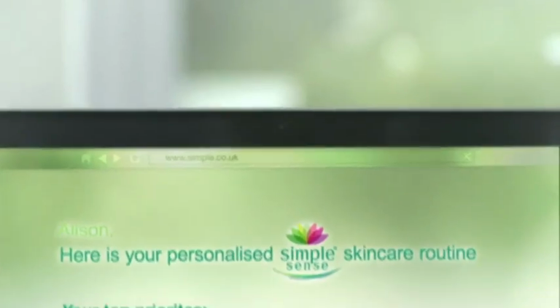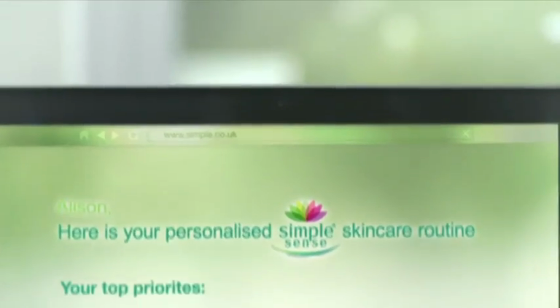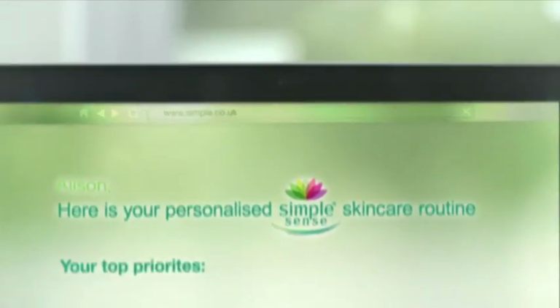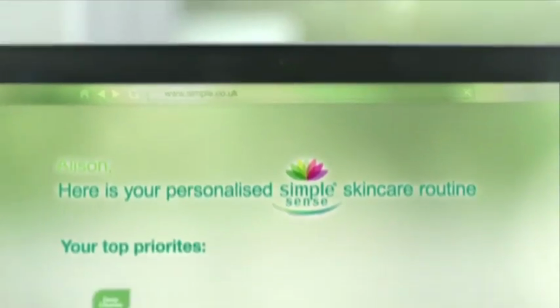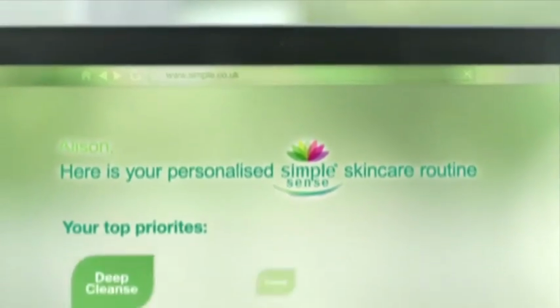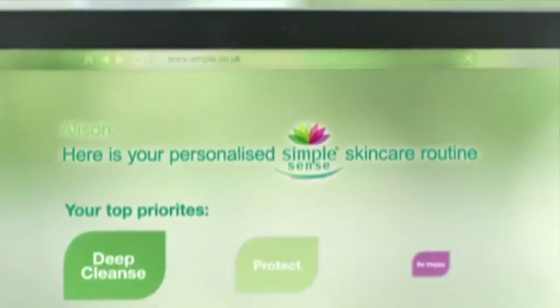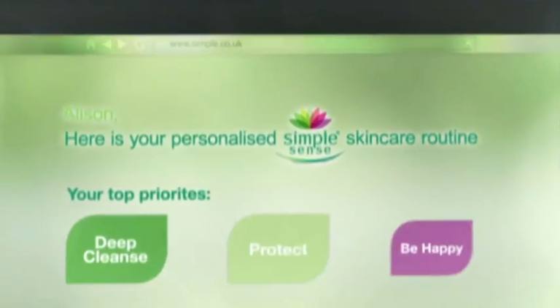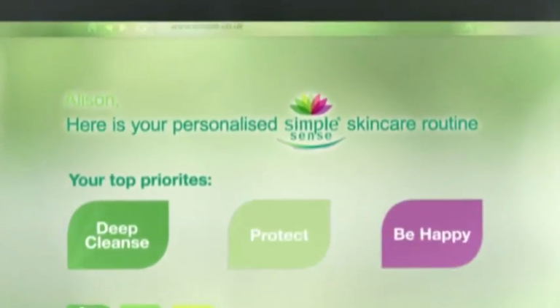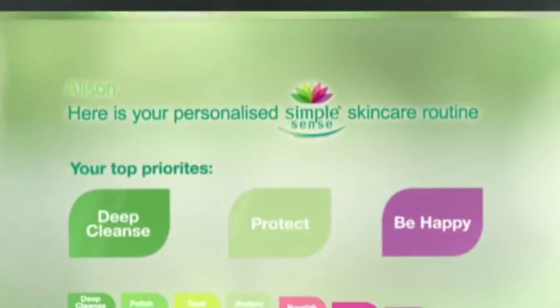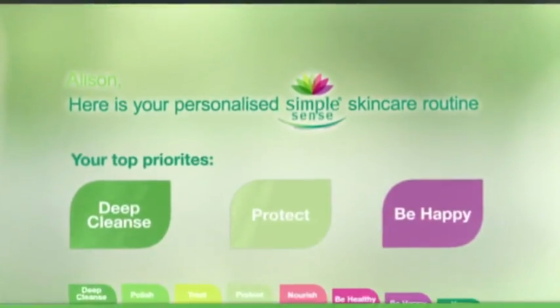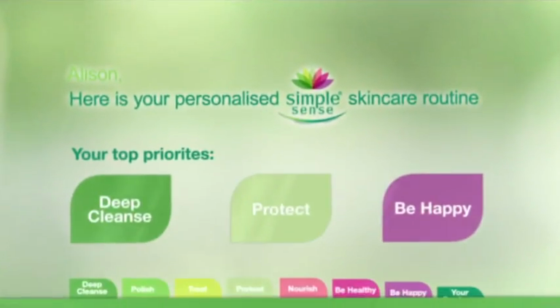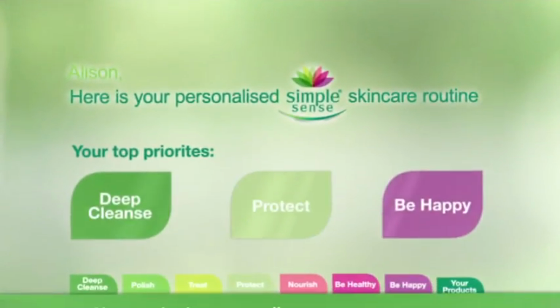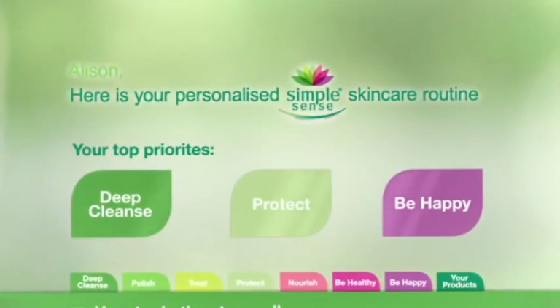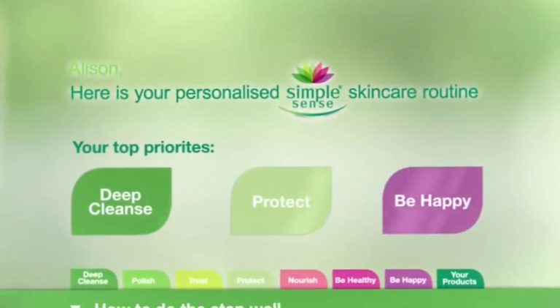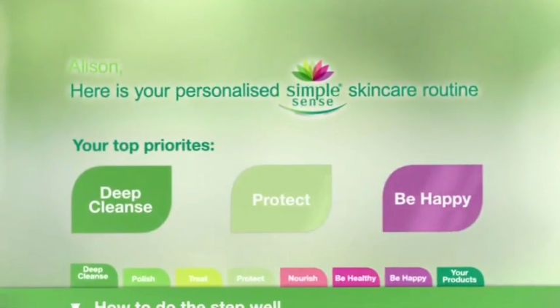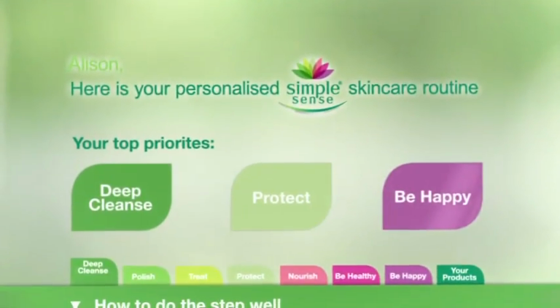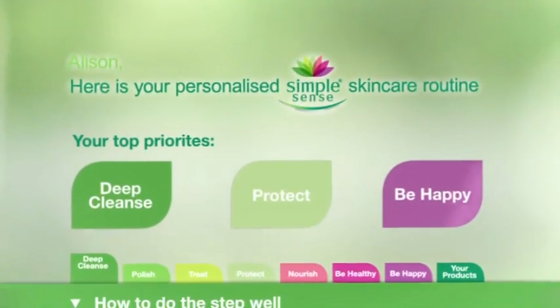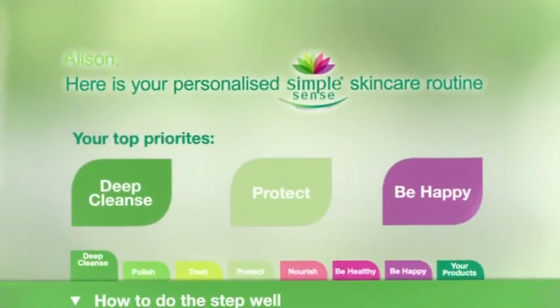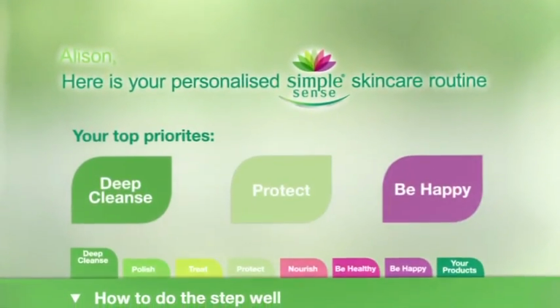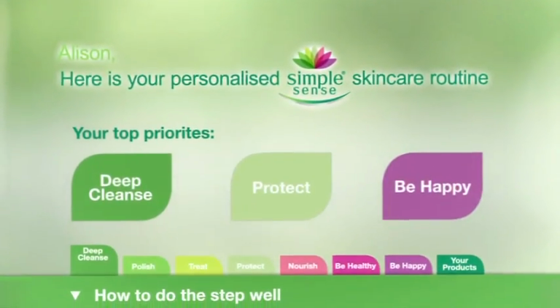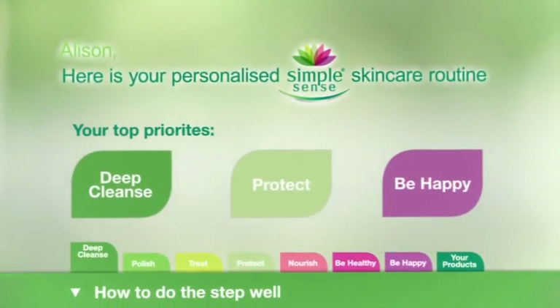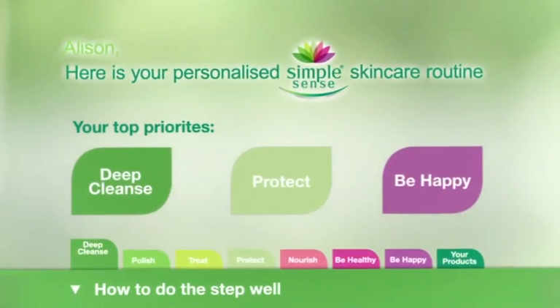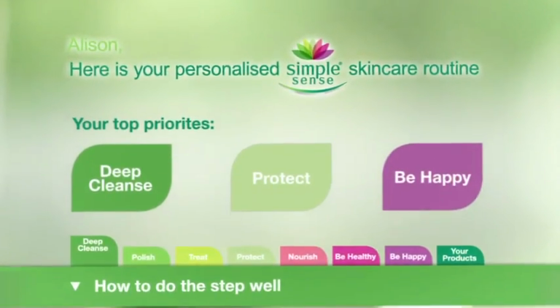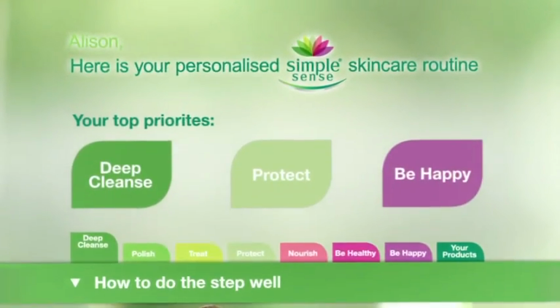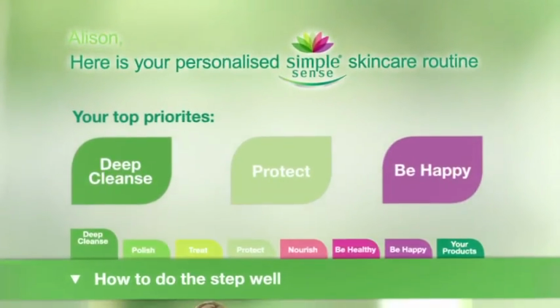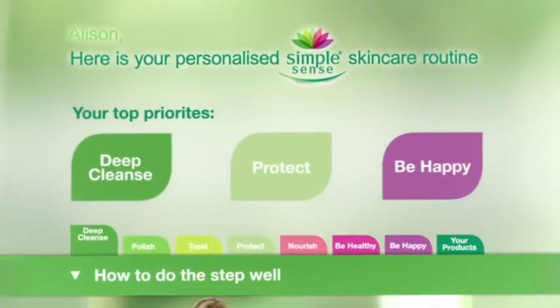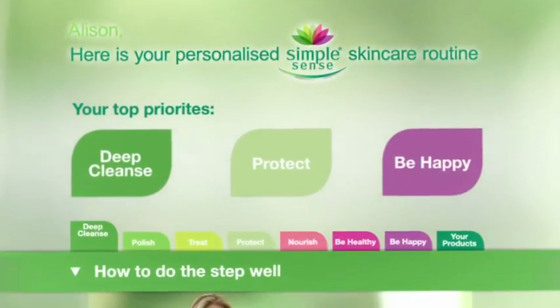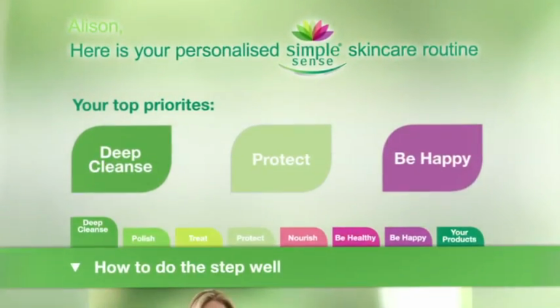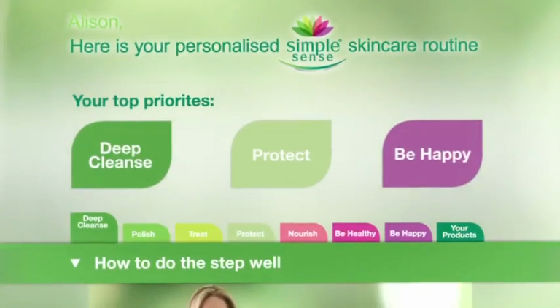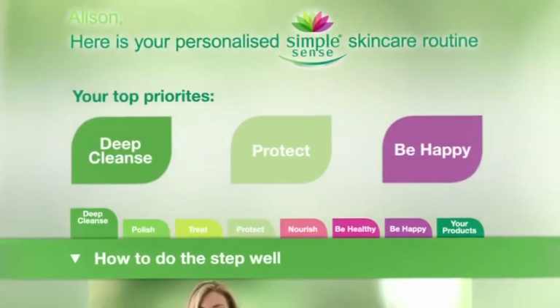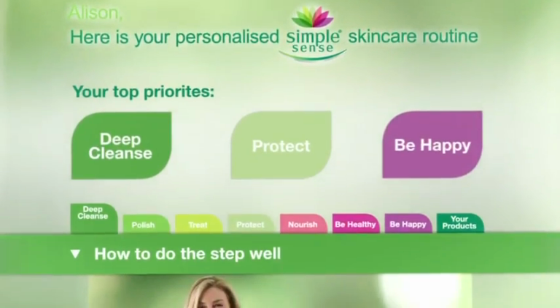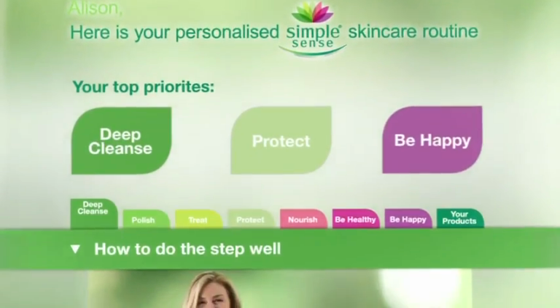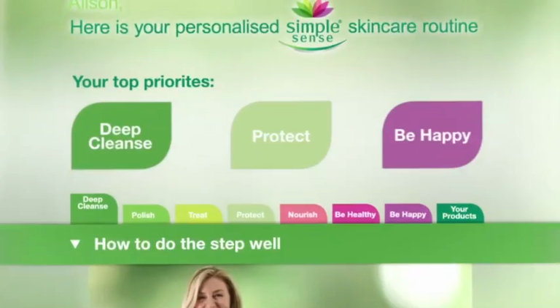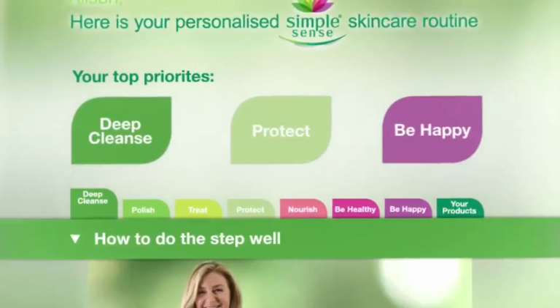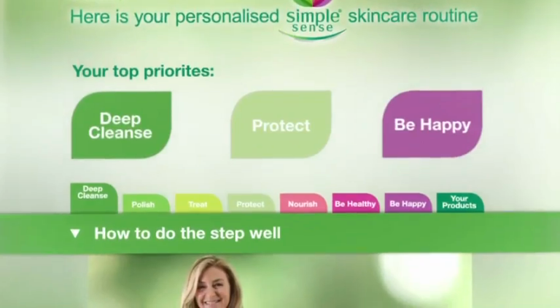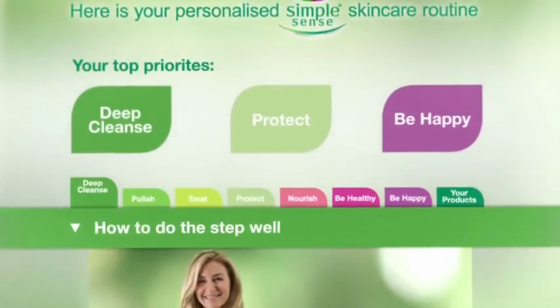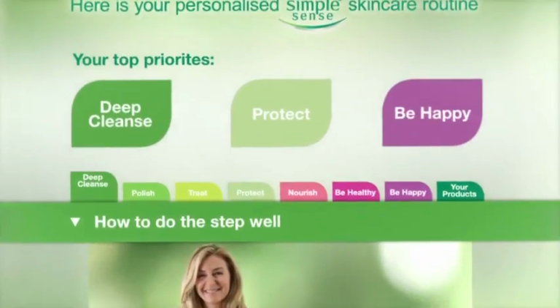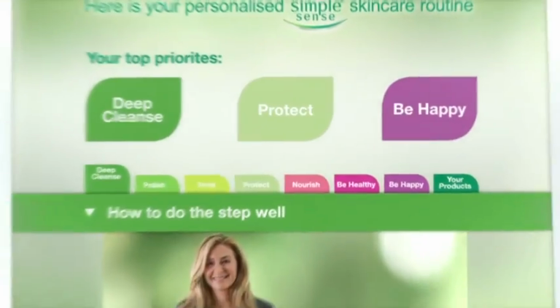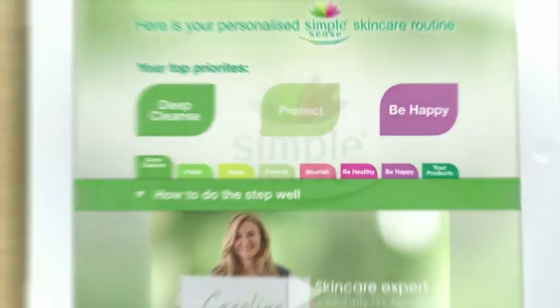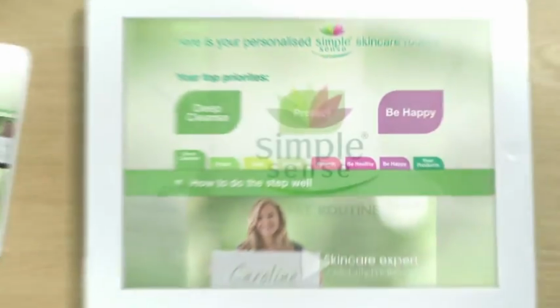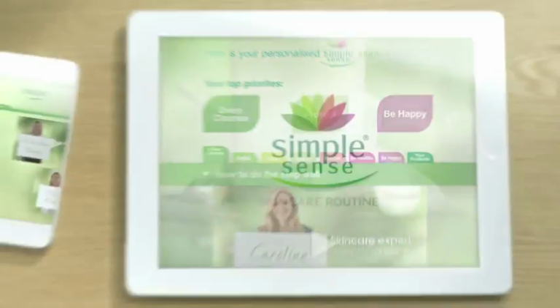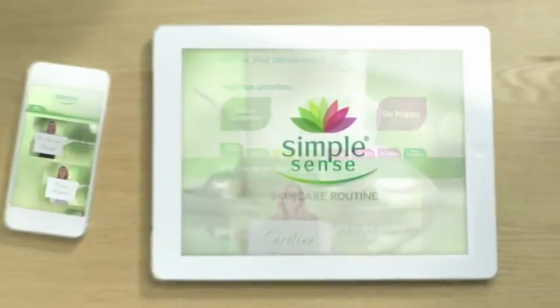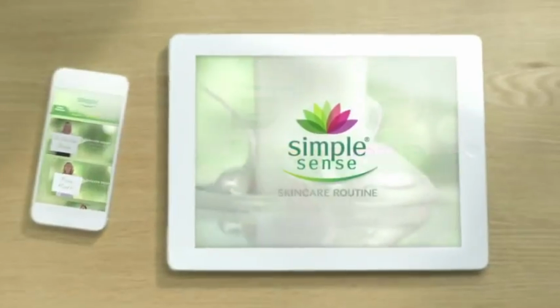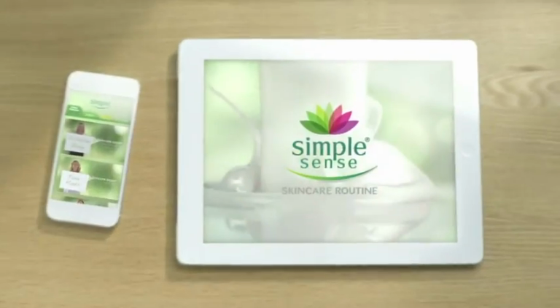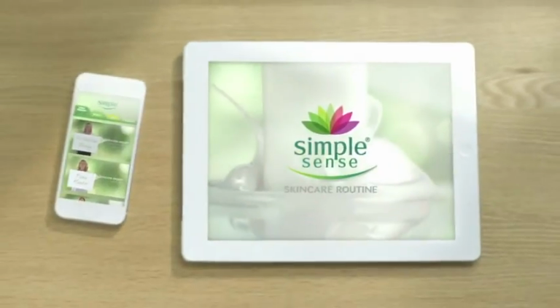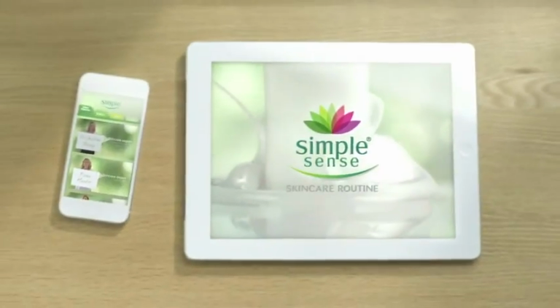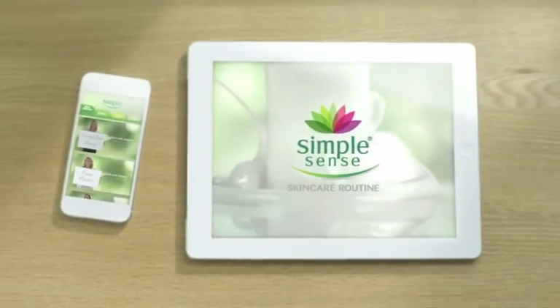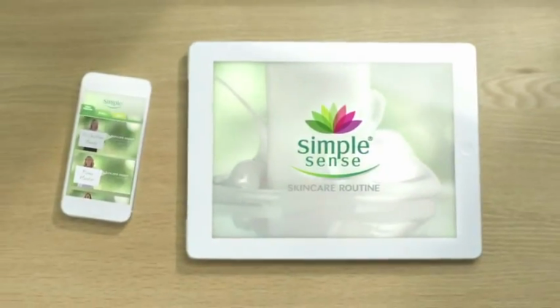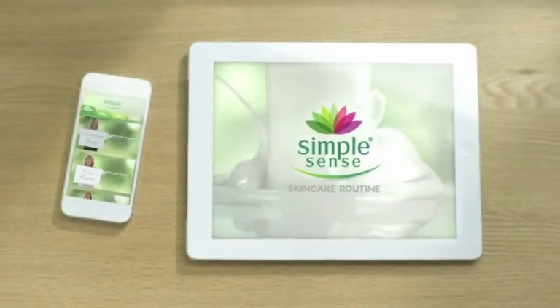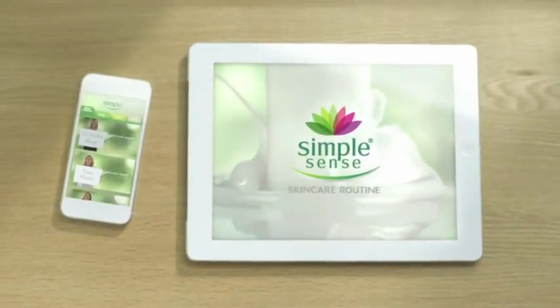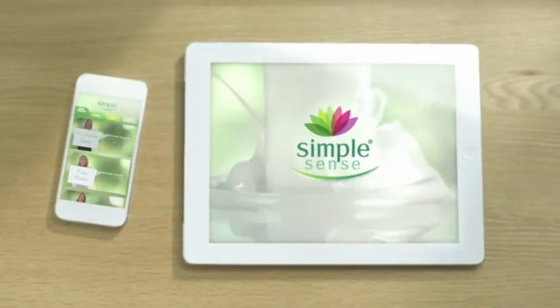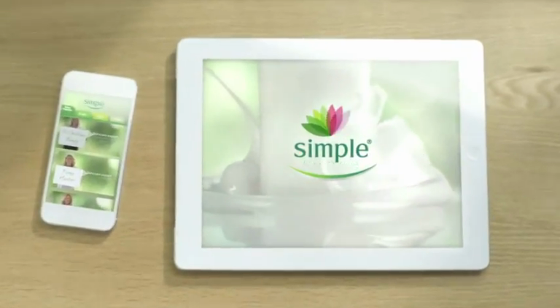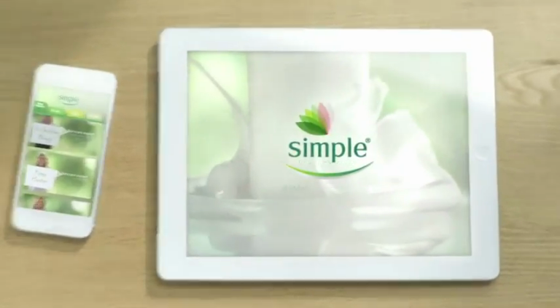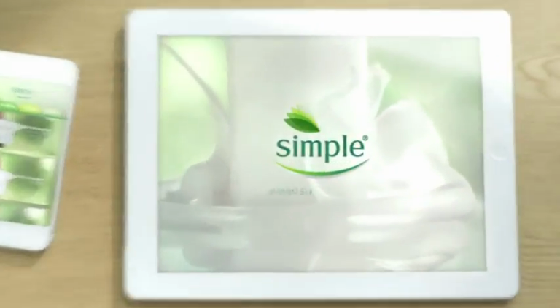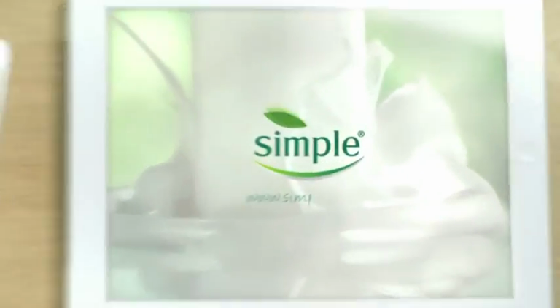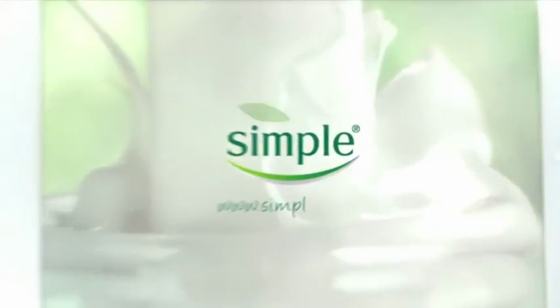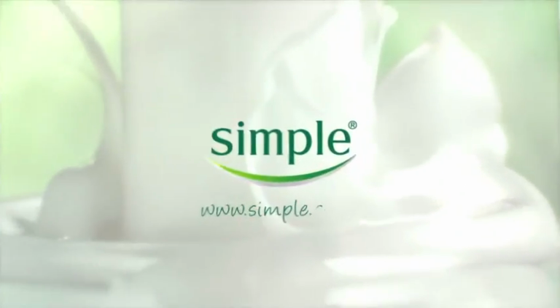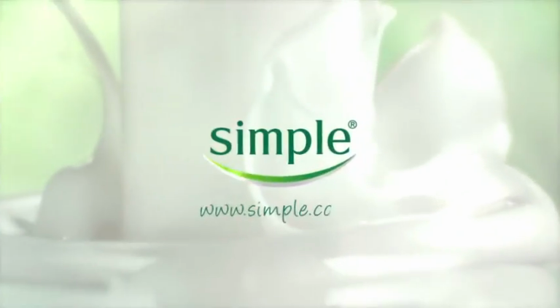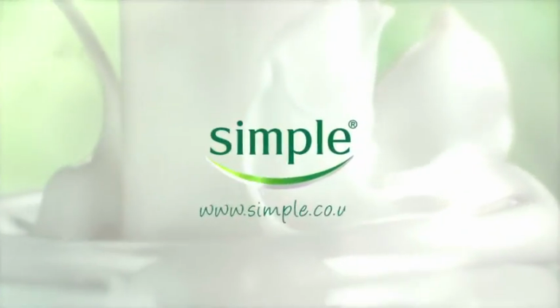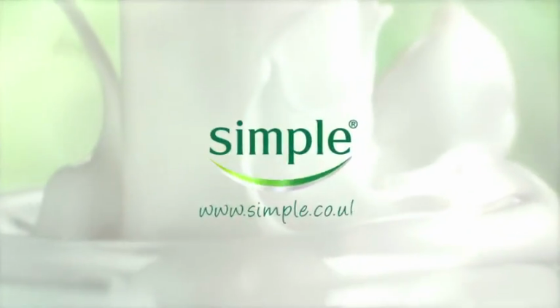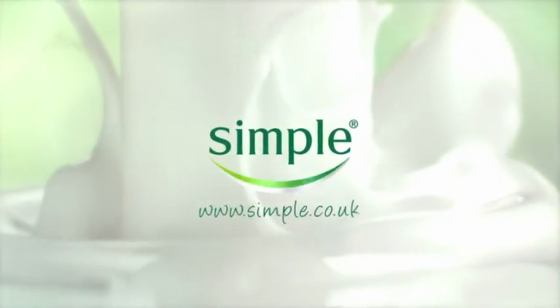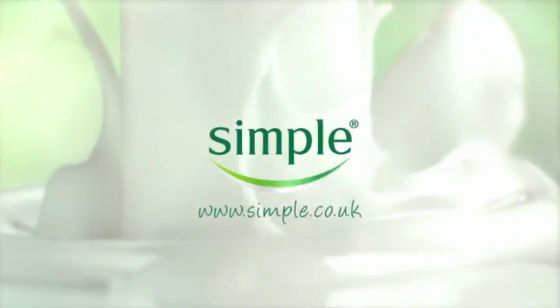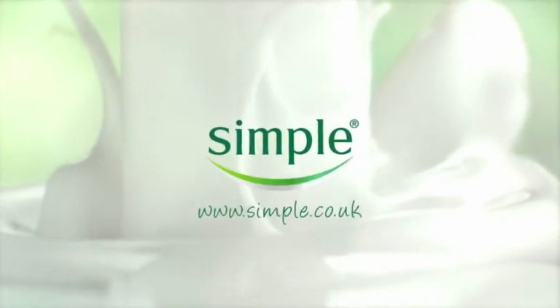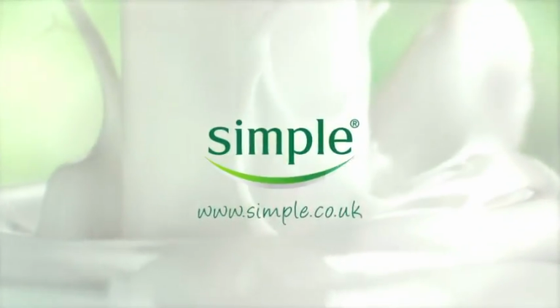You can even get your very own free skin care routine. We can help. Join the experts at simple.co.uk.